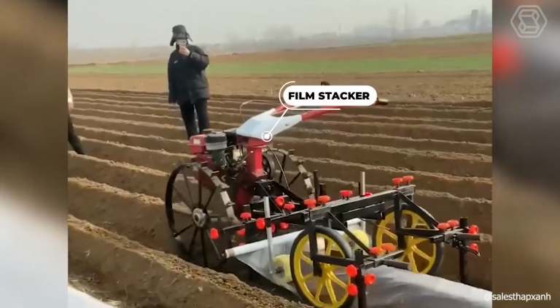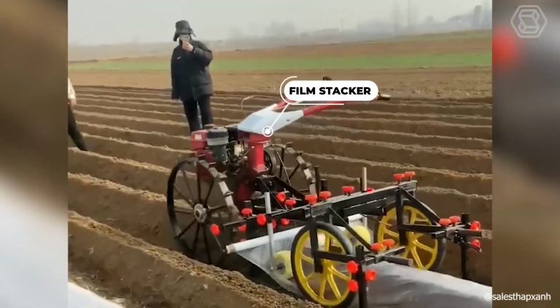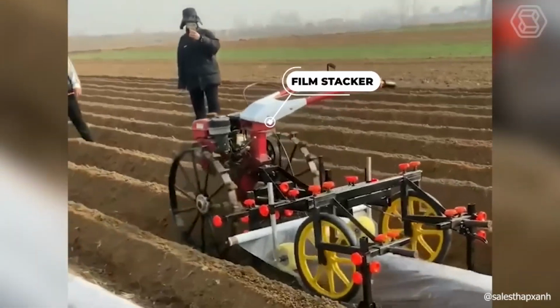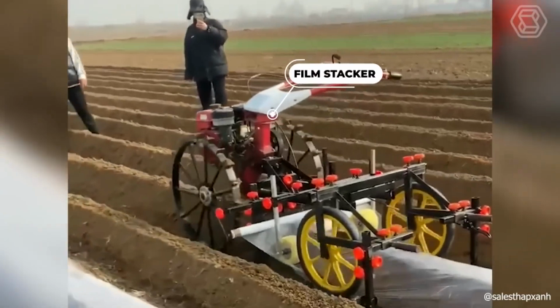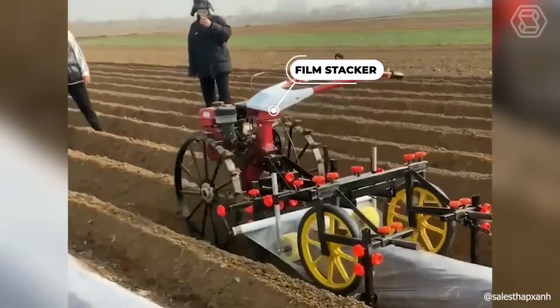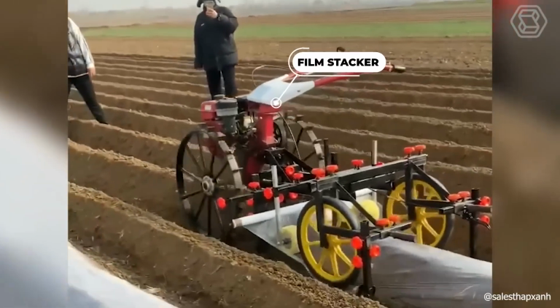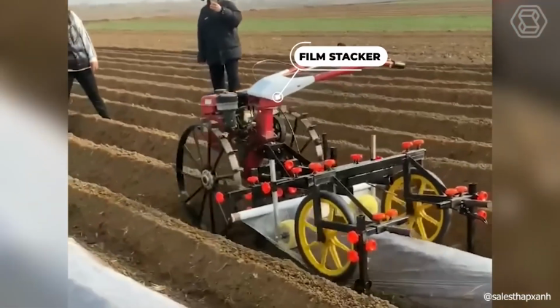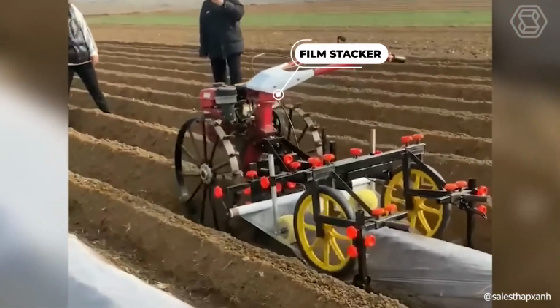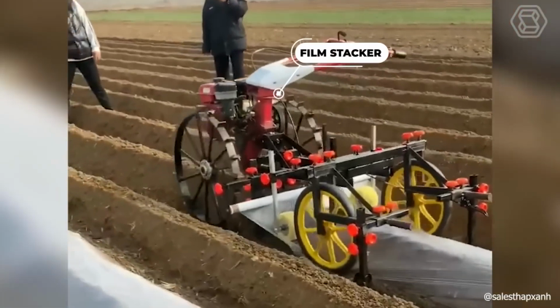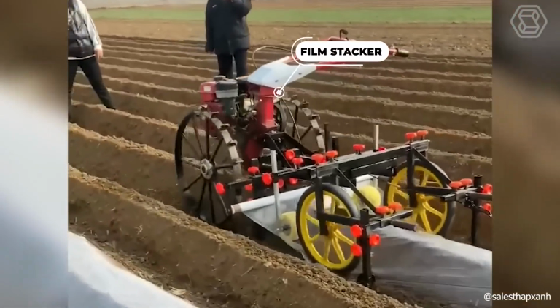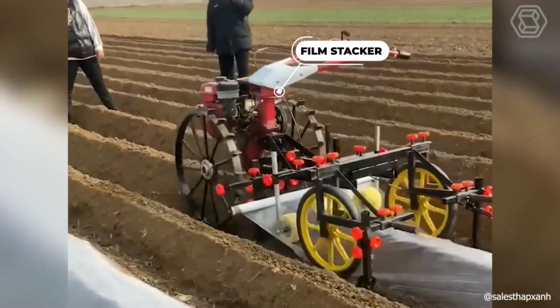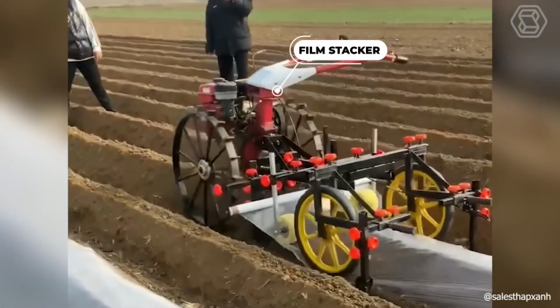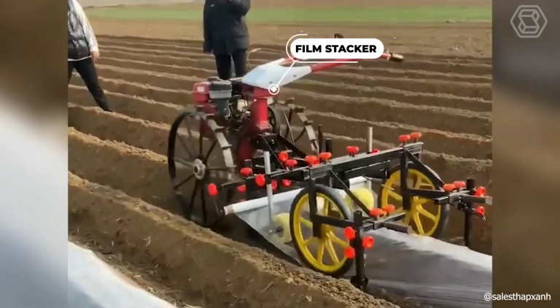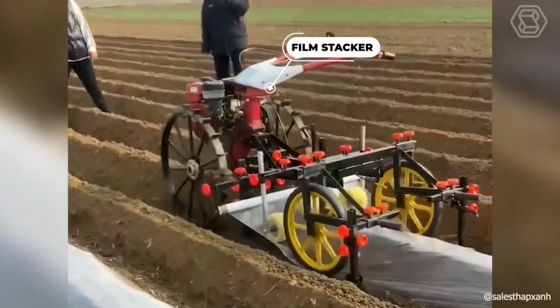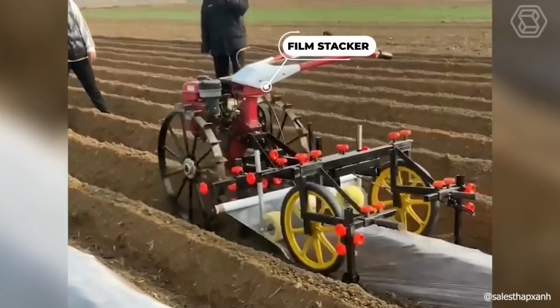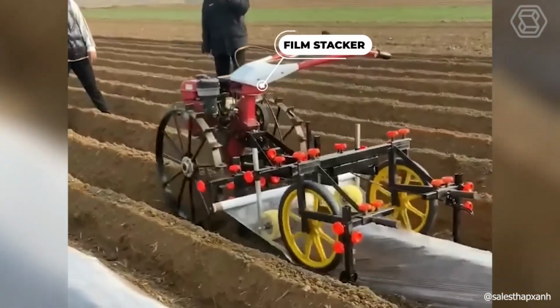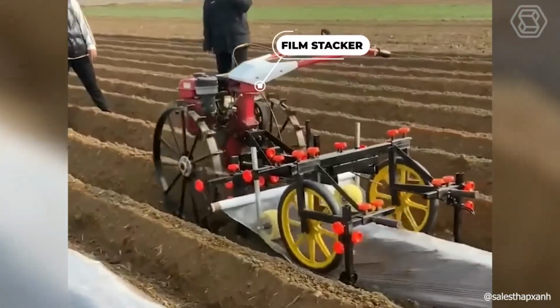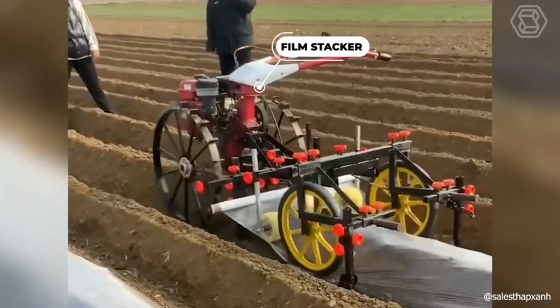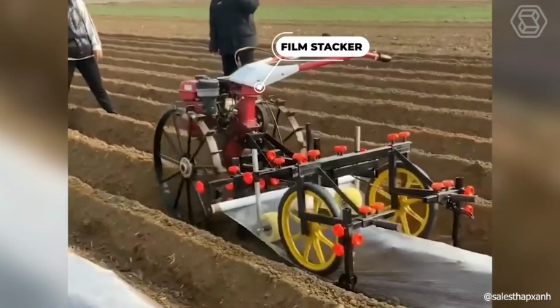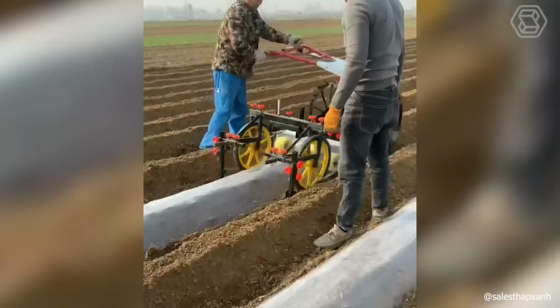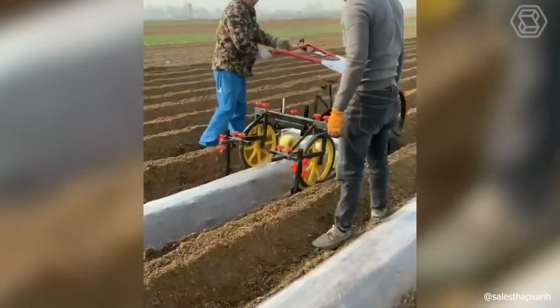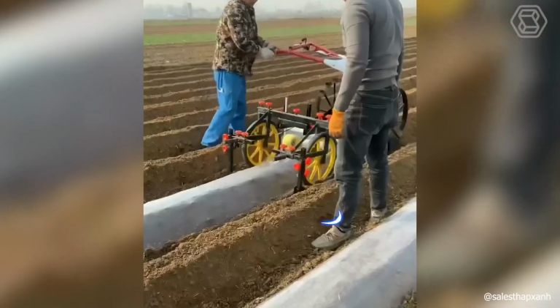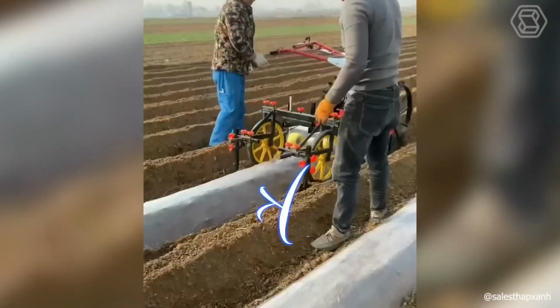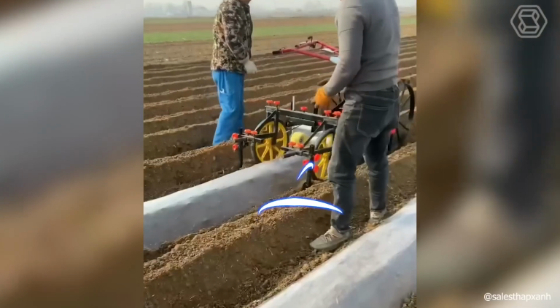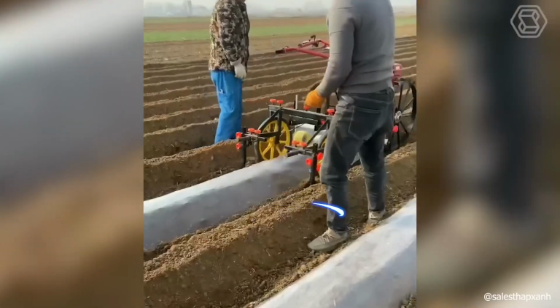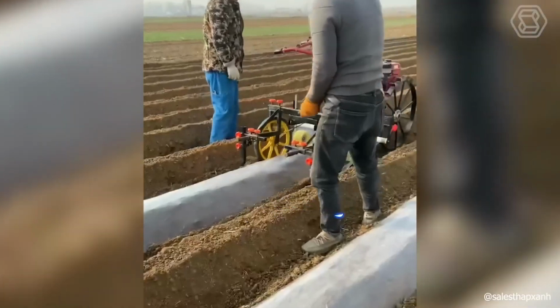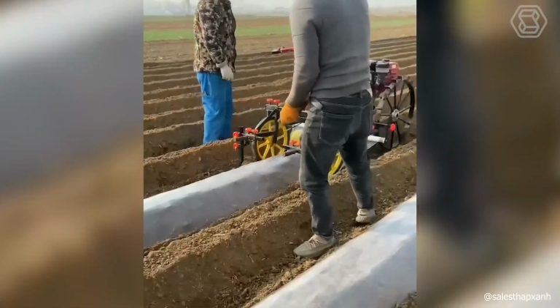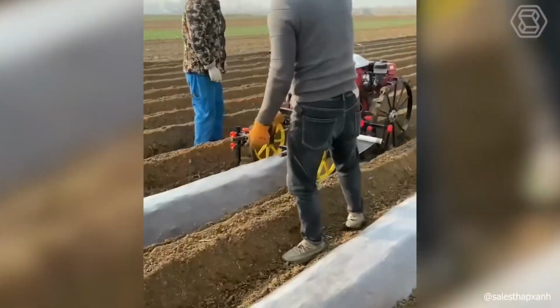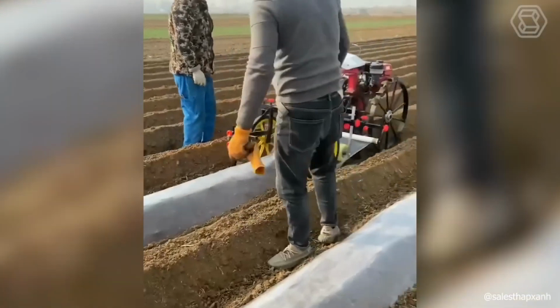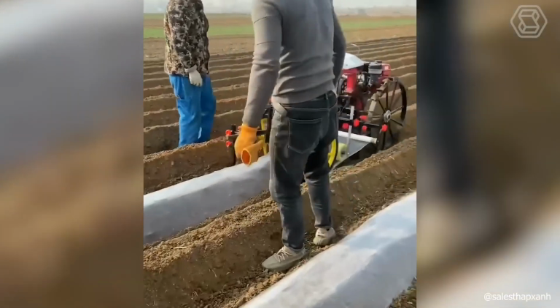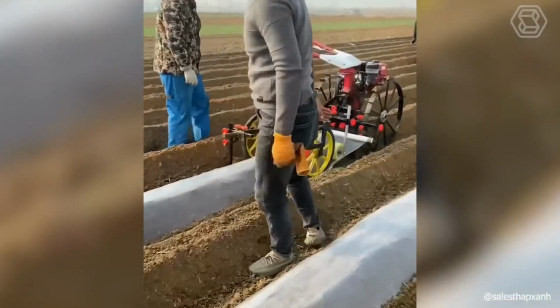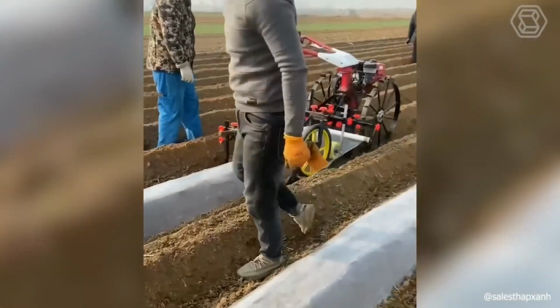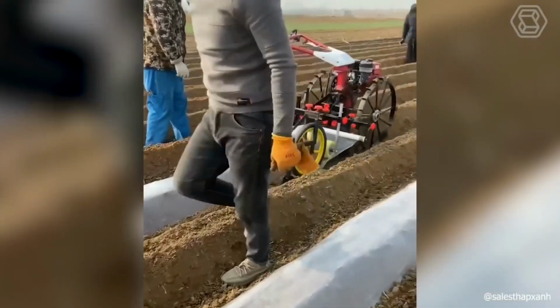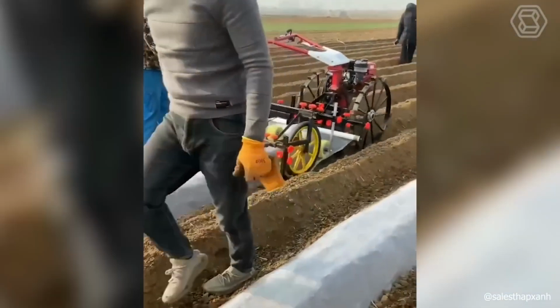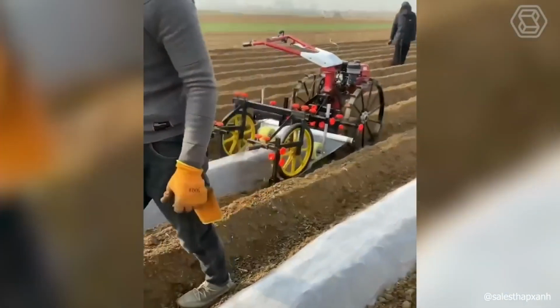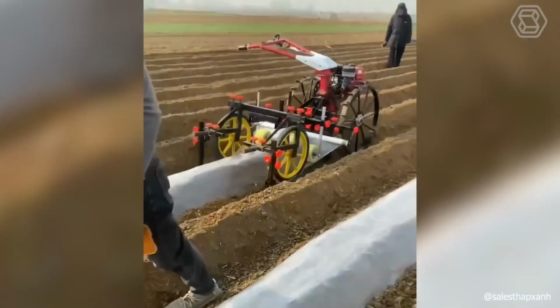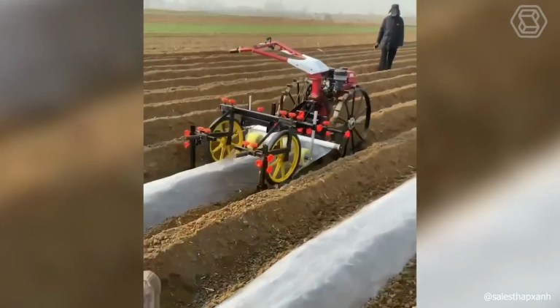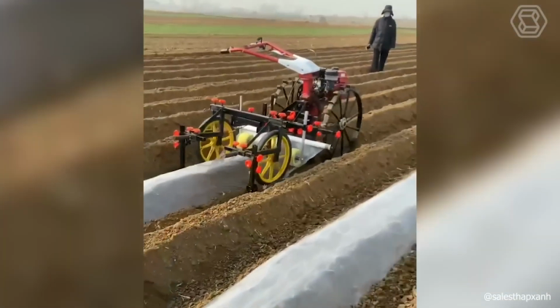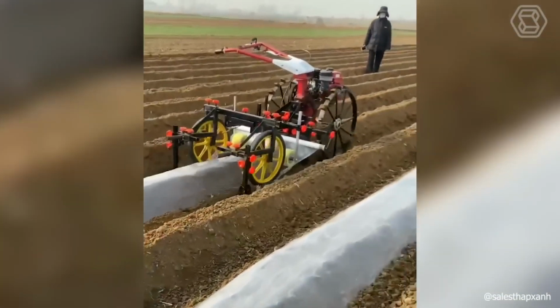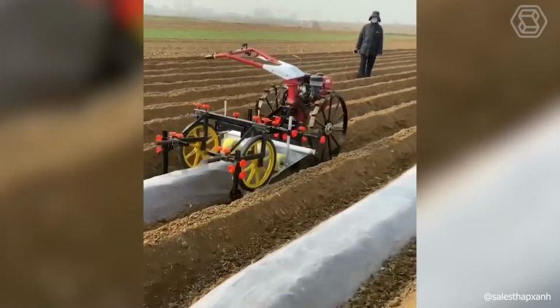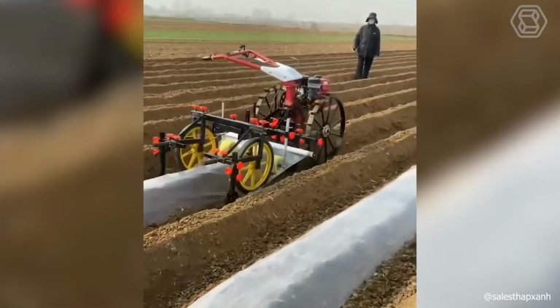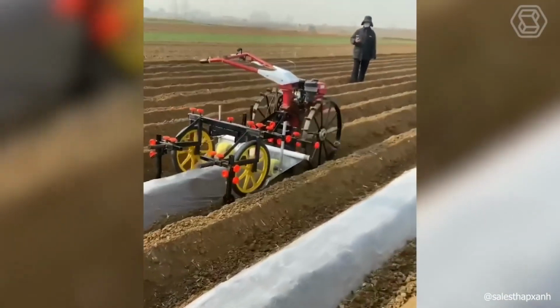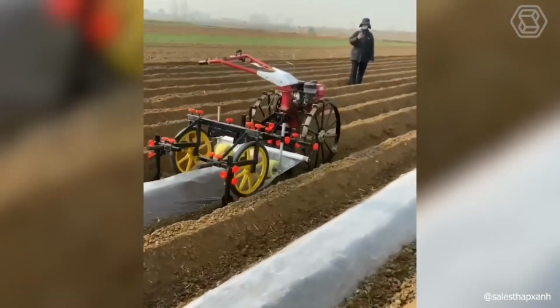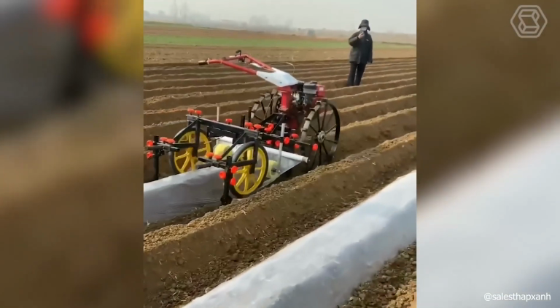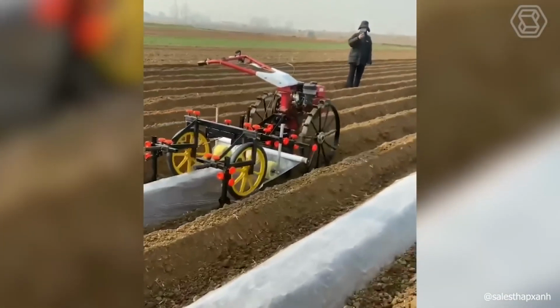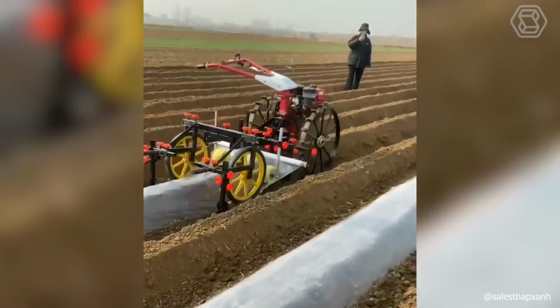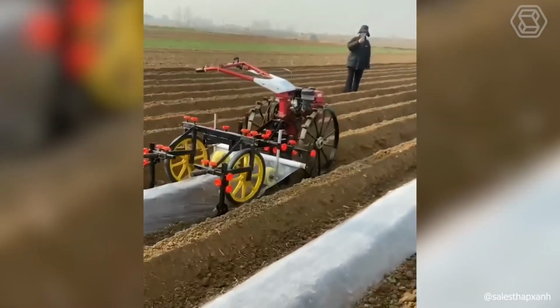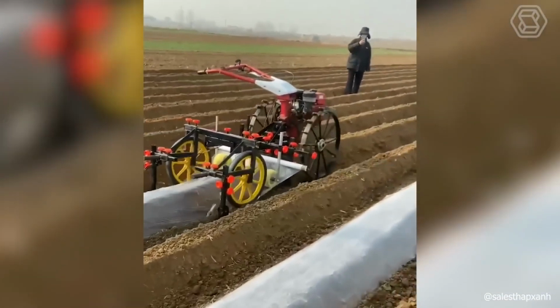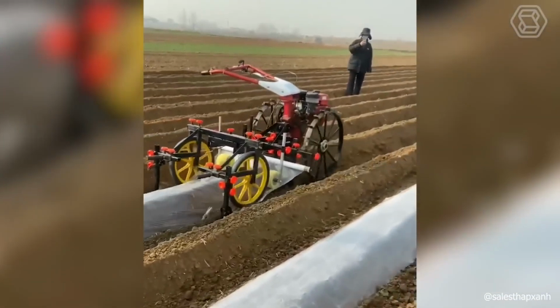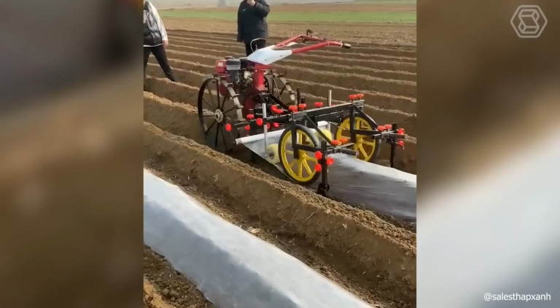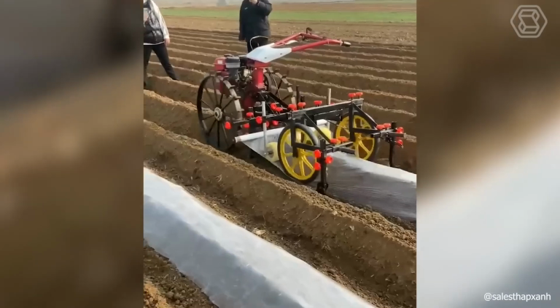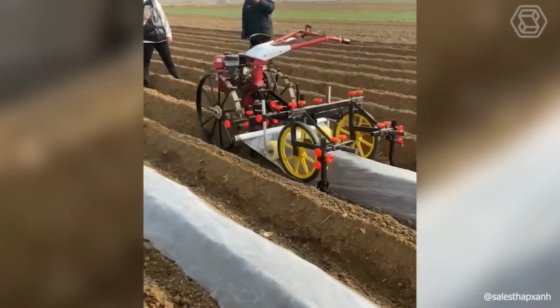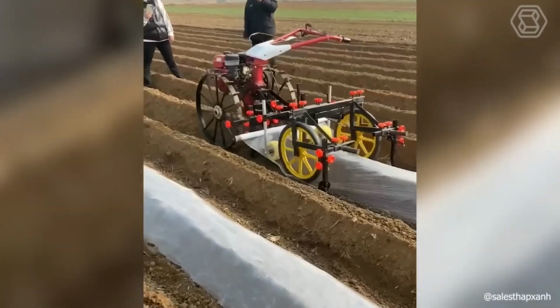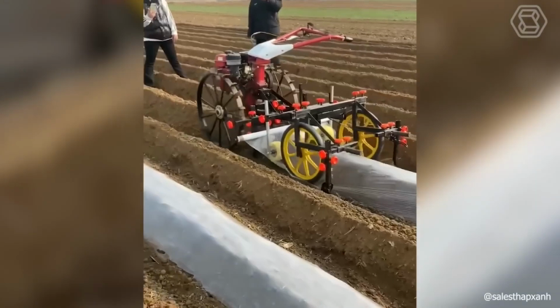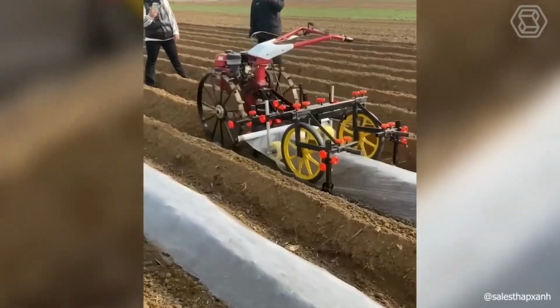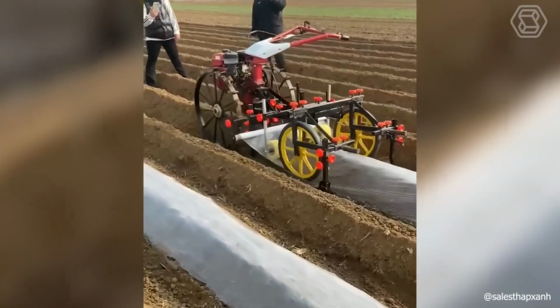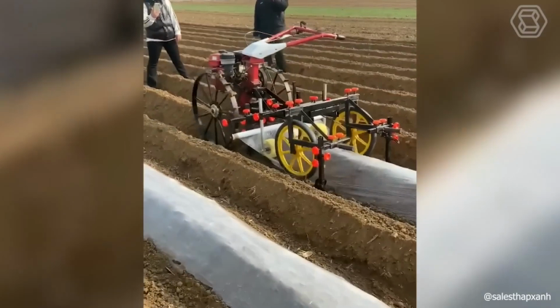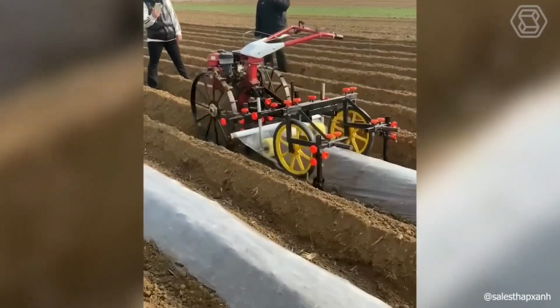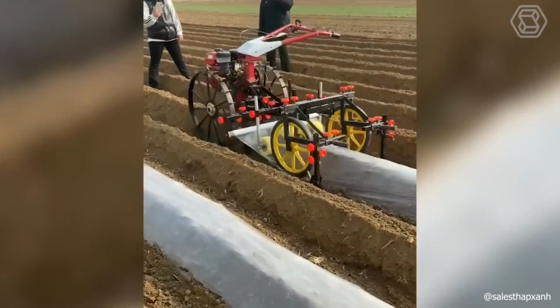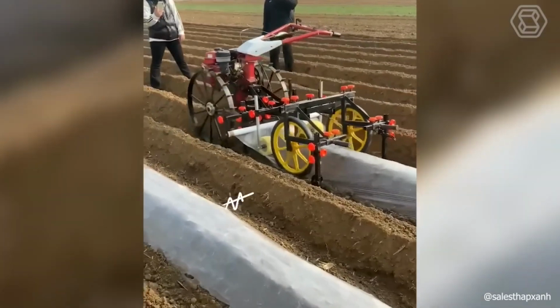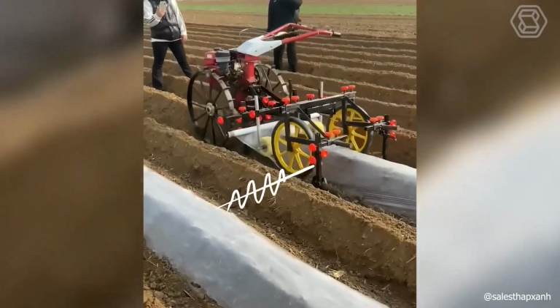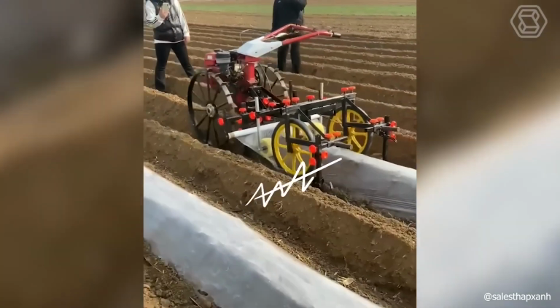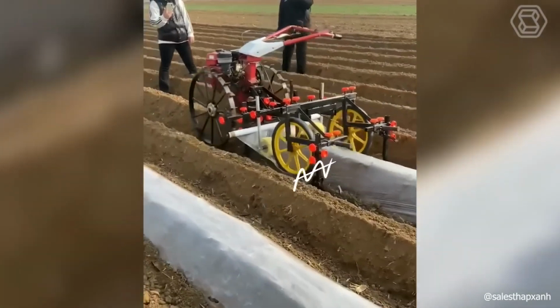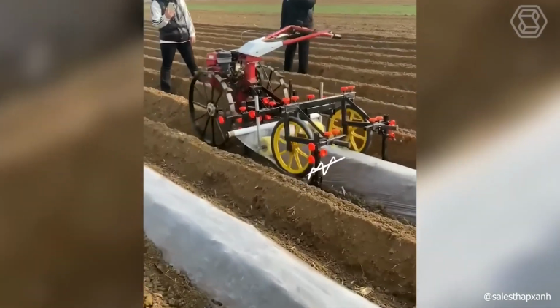And here's another robotic helper — a film stacker that will take good care of your future crops. You can rely on it.